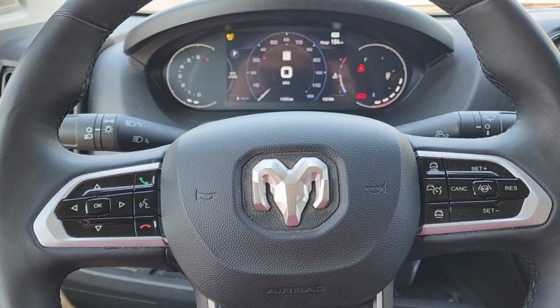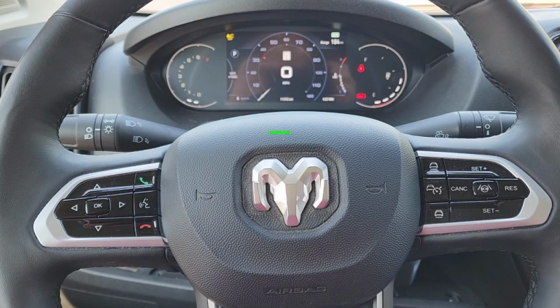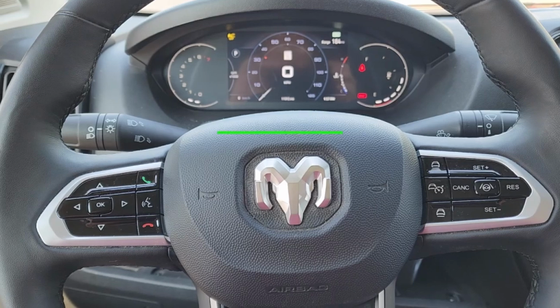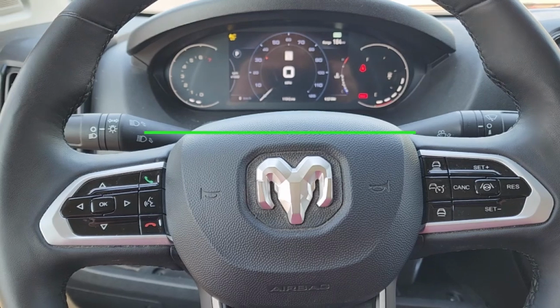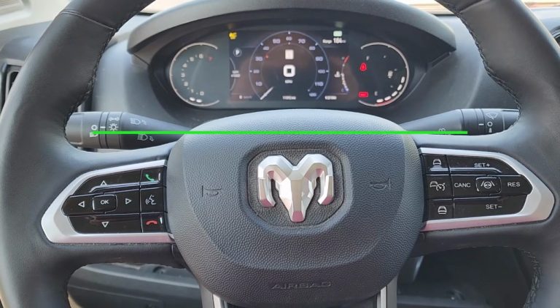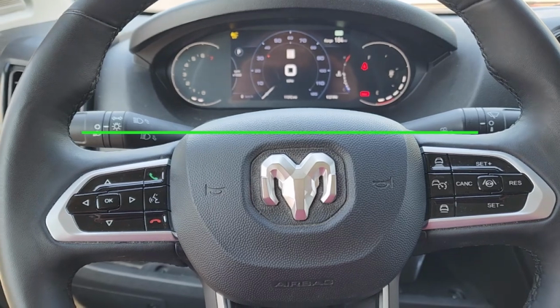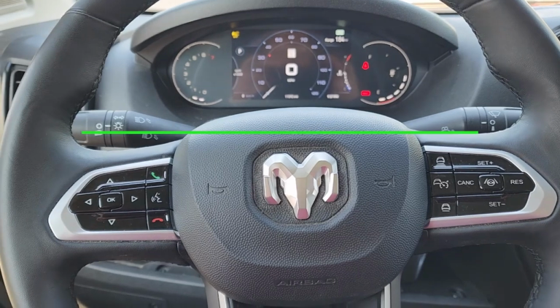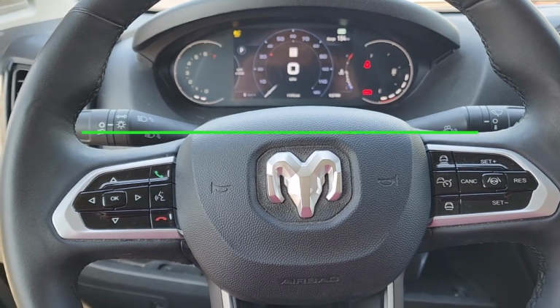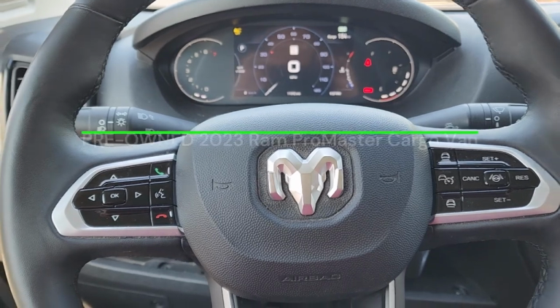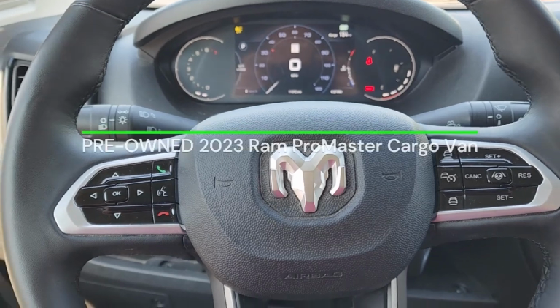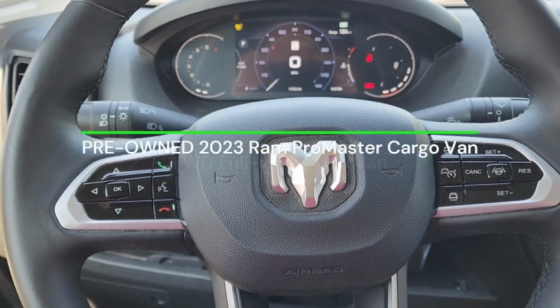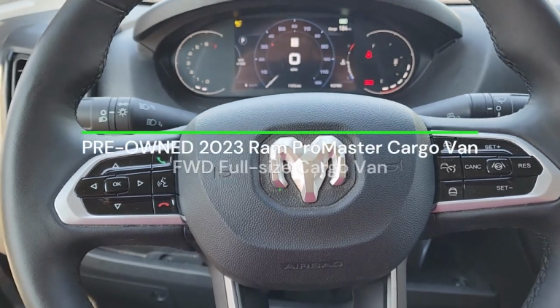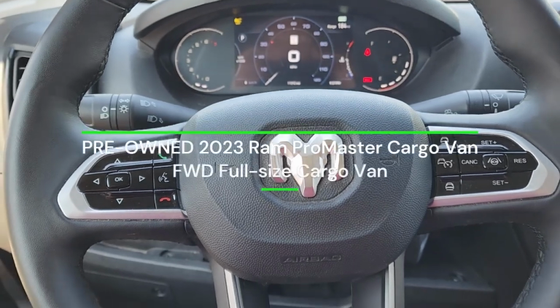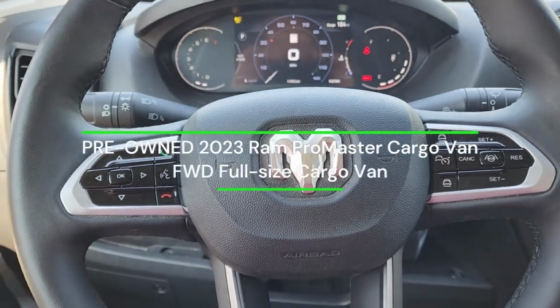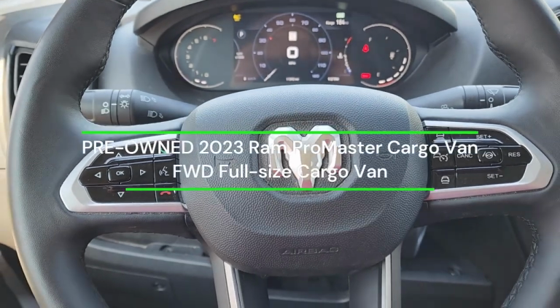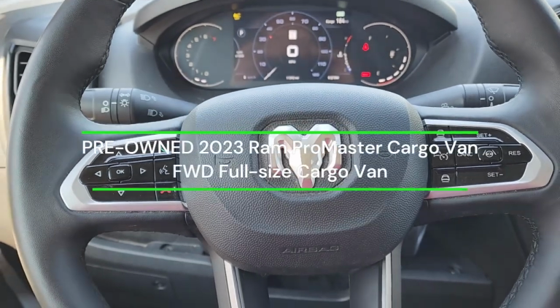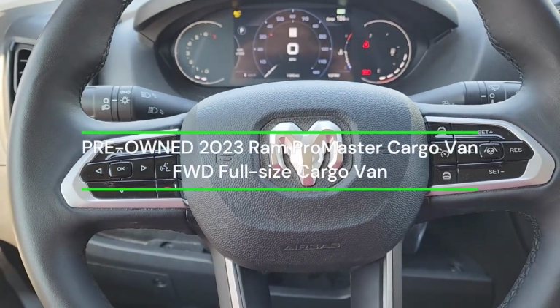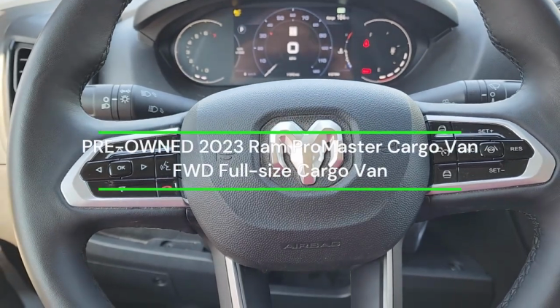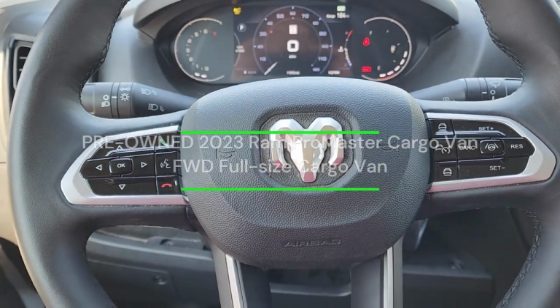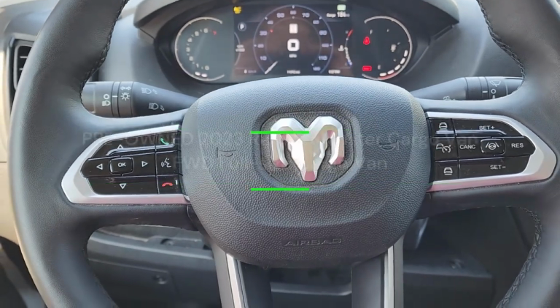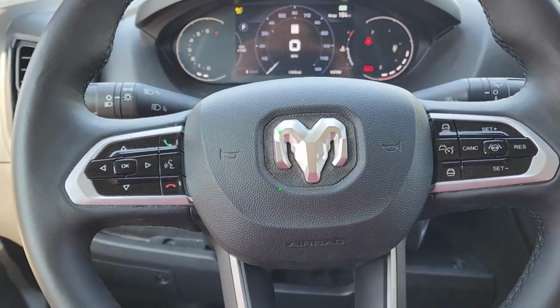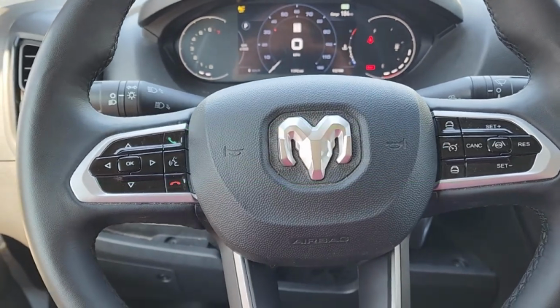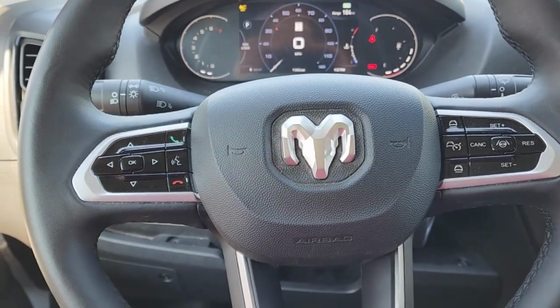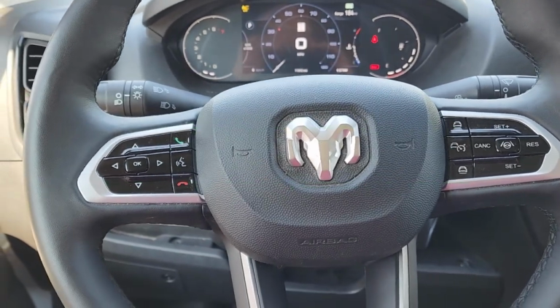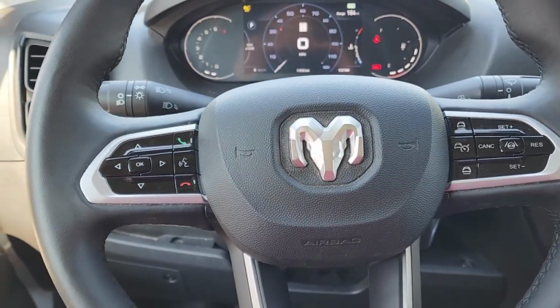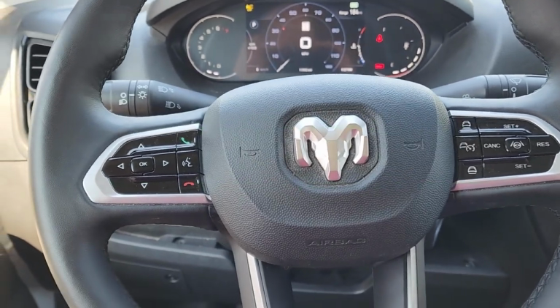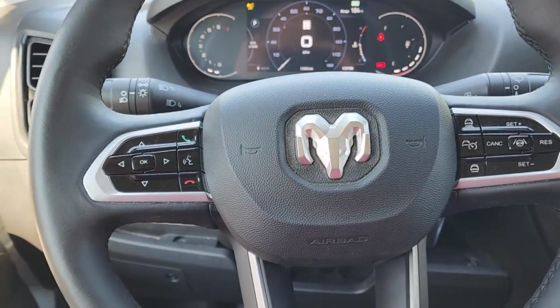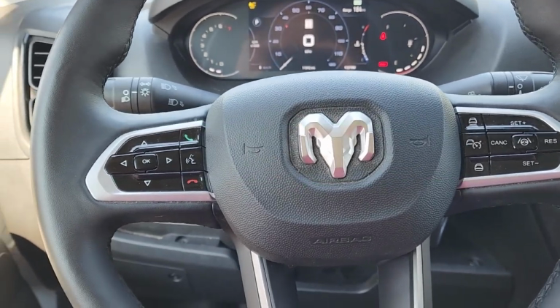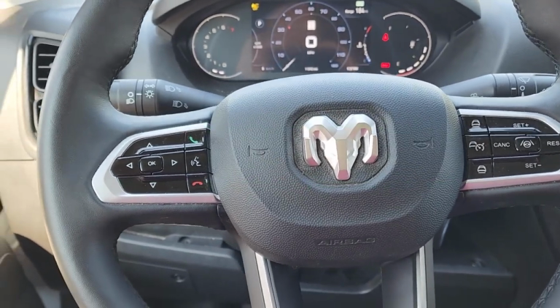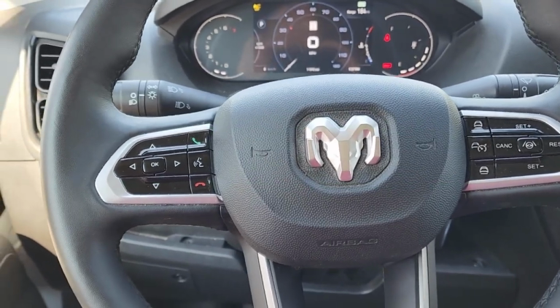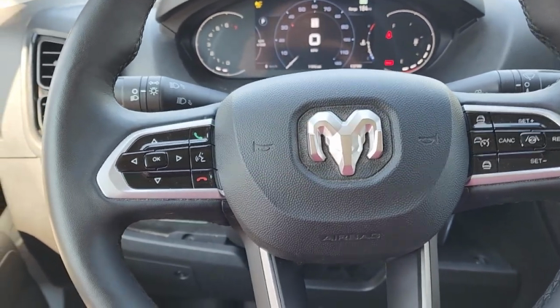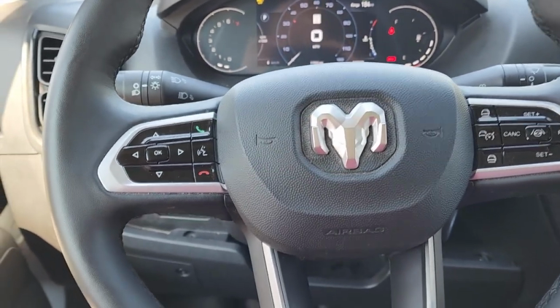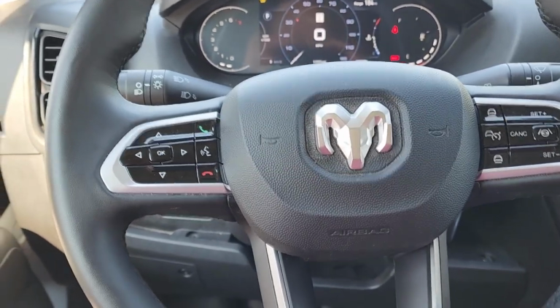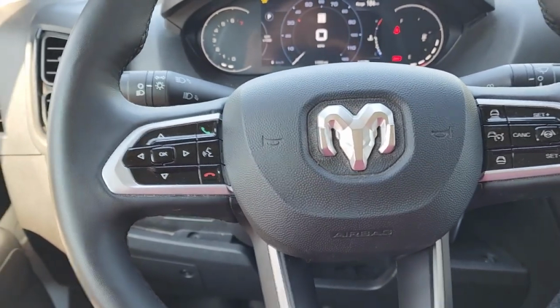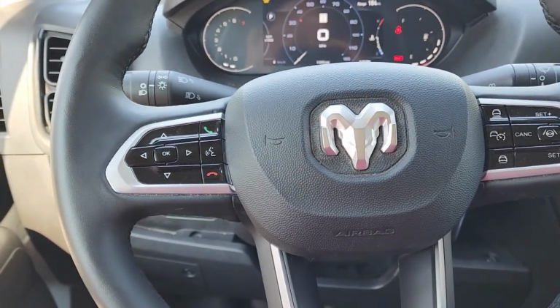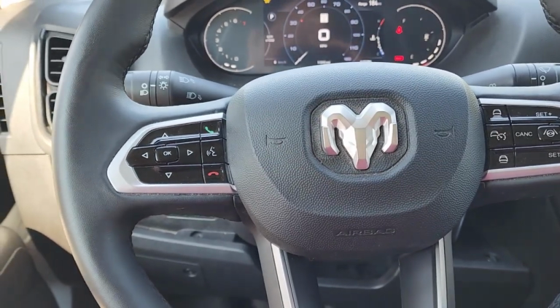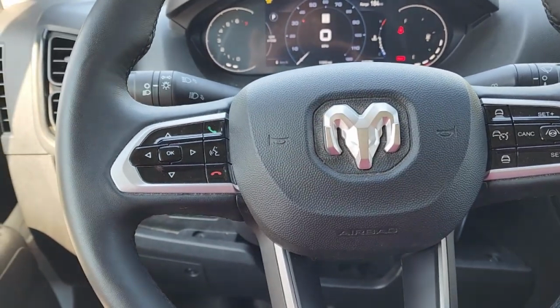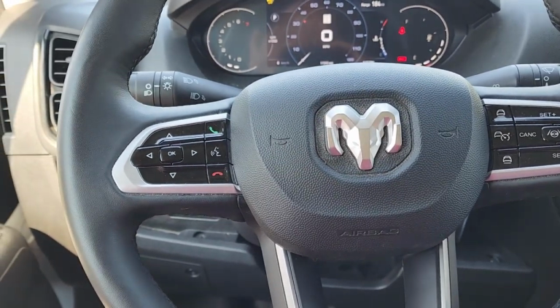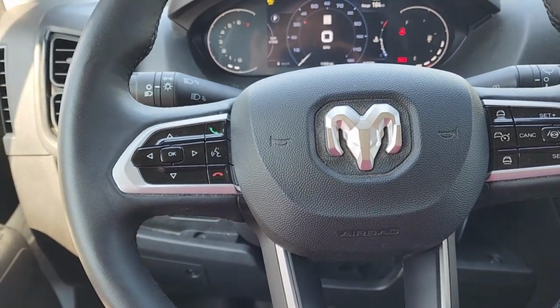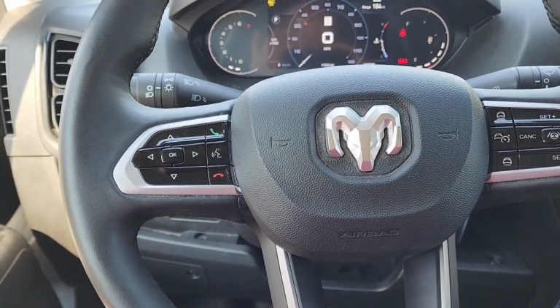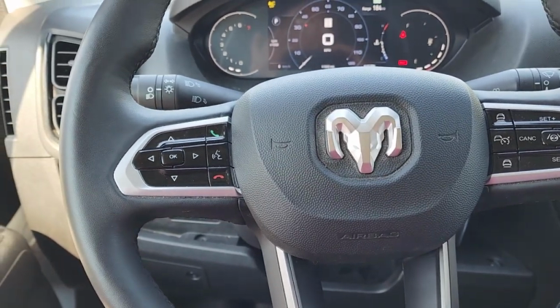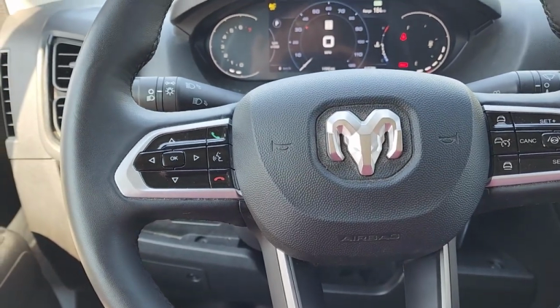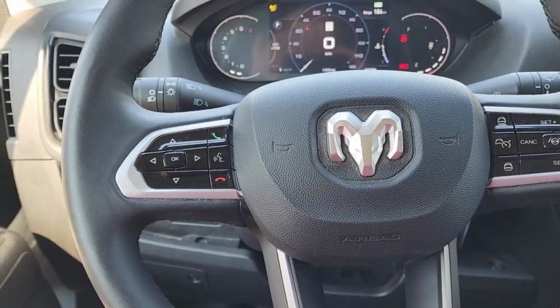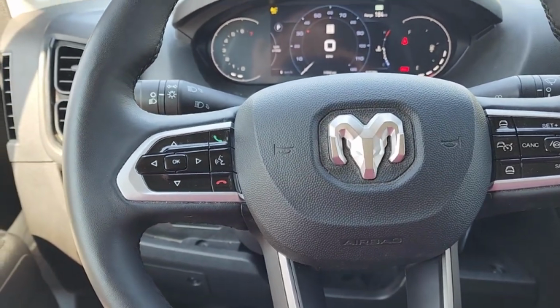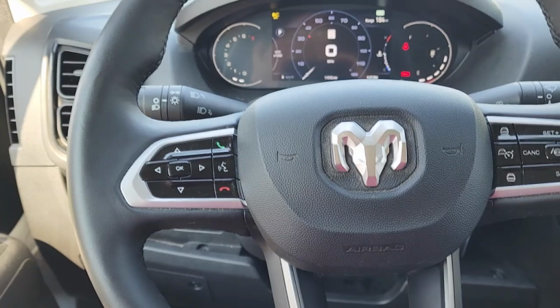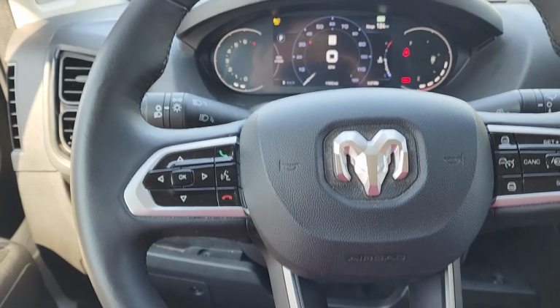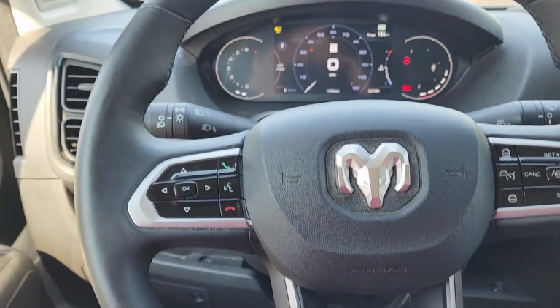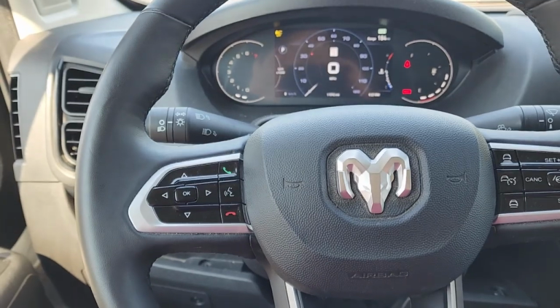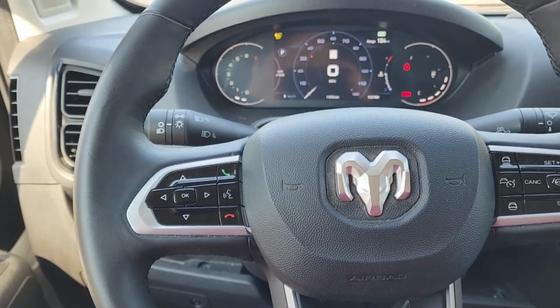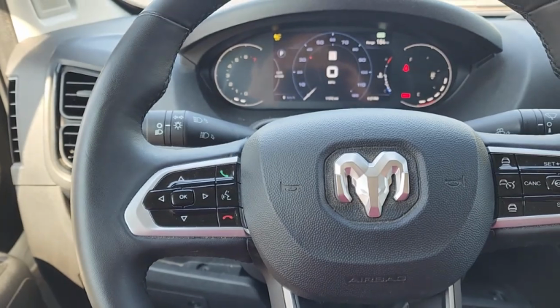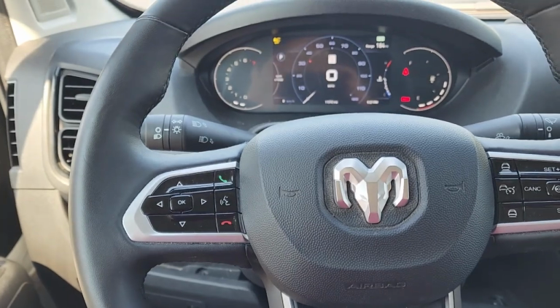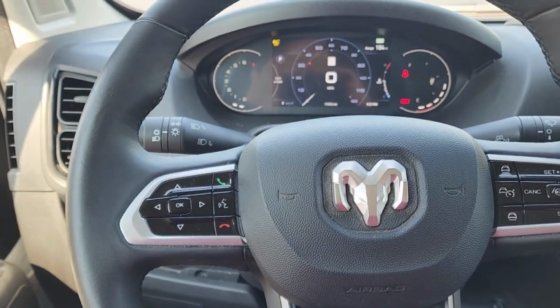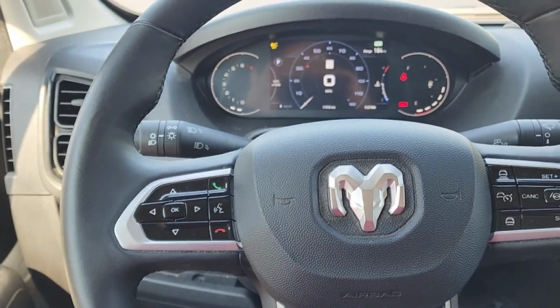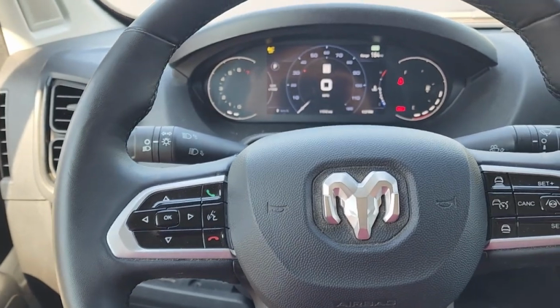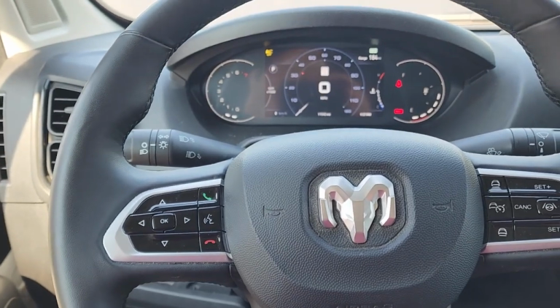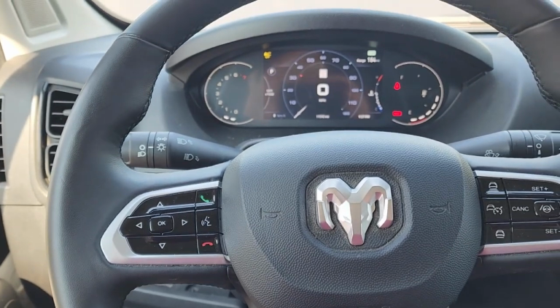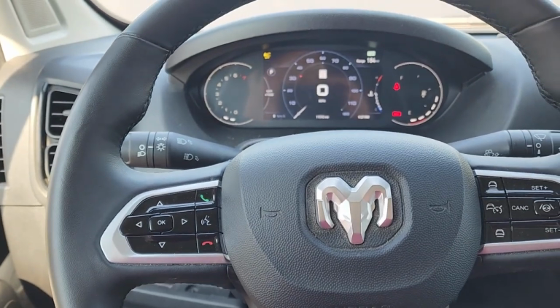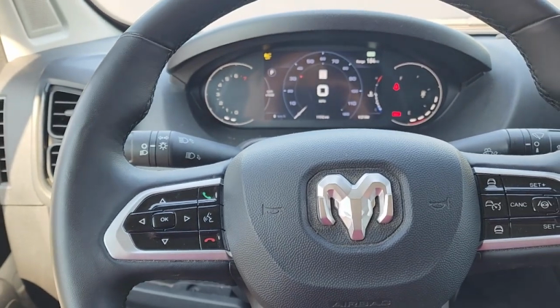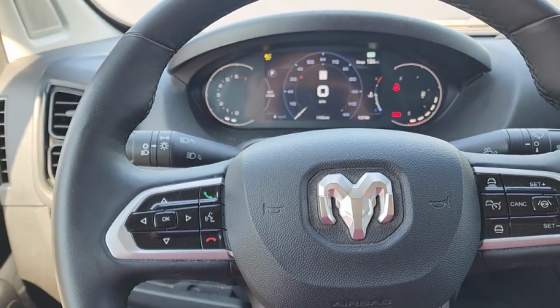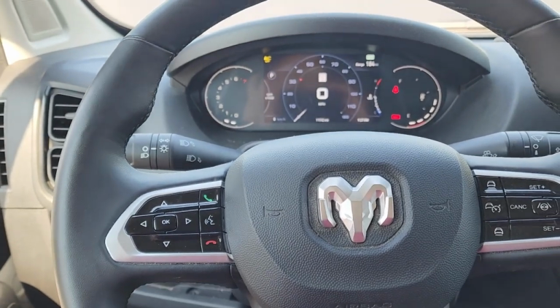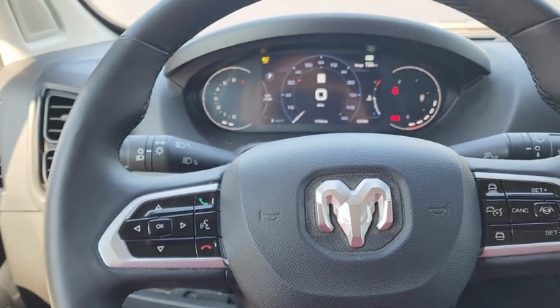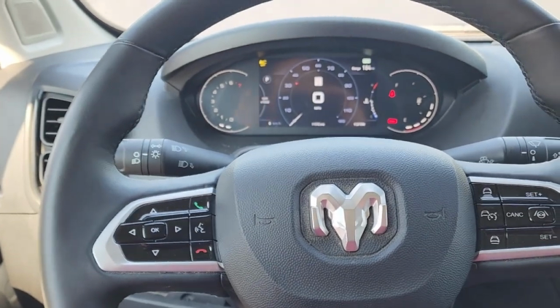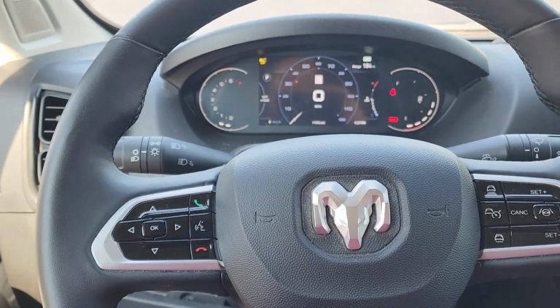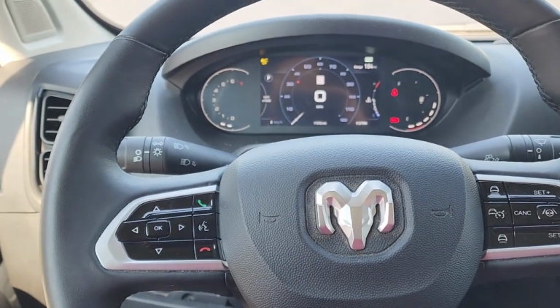Good morning from Burtness Chrysler Dodge Jeep and Ram. This is Shane. I'm going to show you a video here of the 2023 Ram Pro Master.